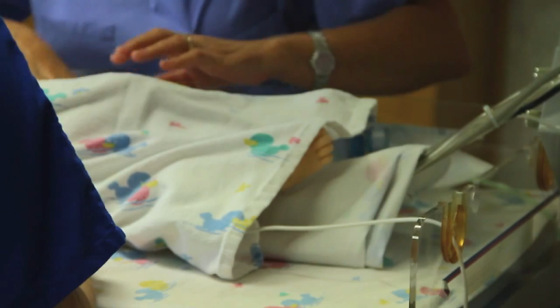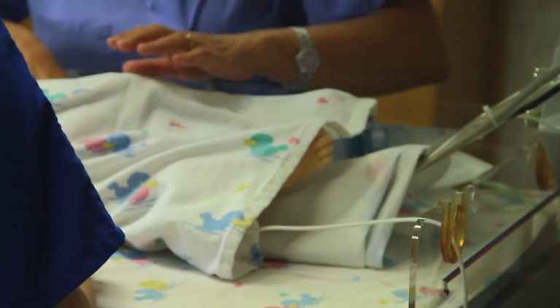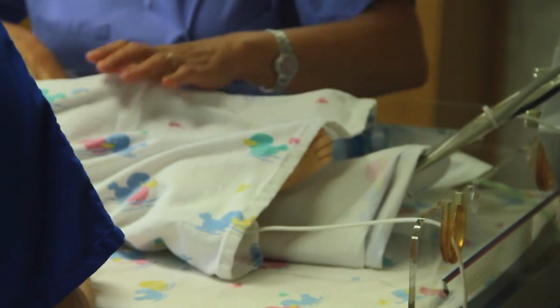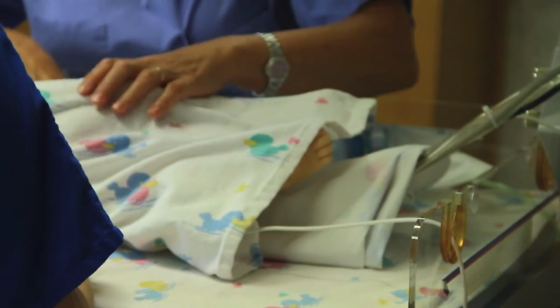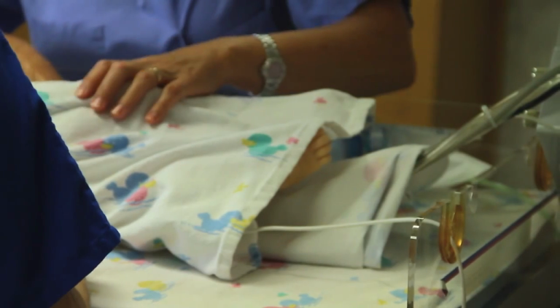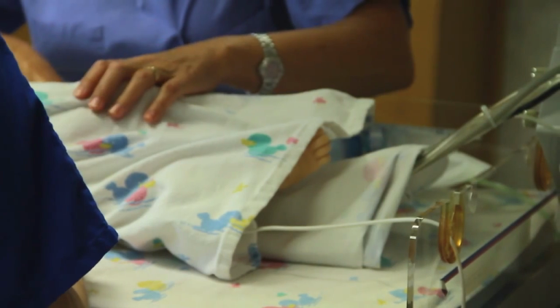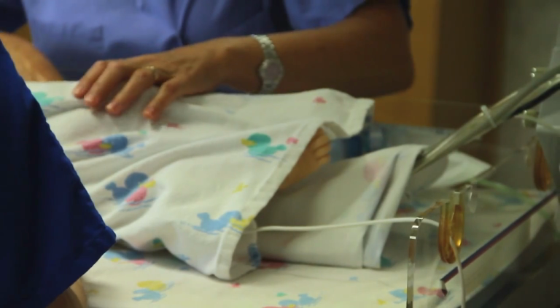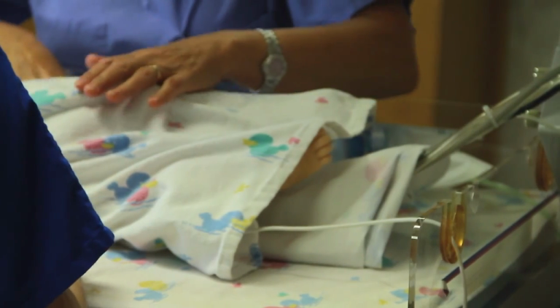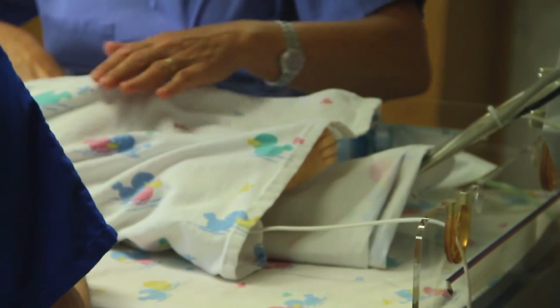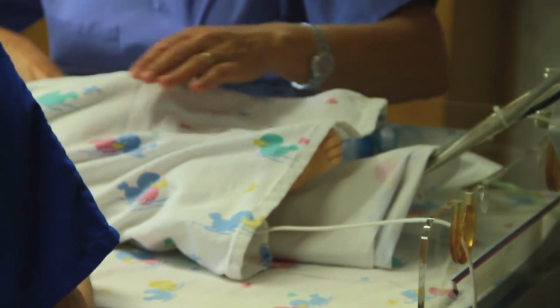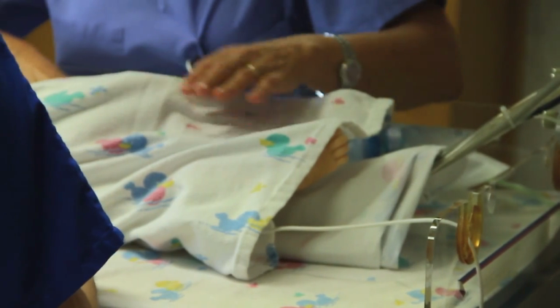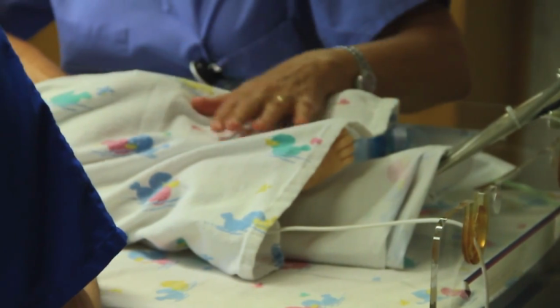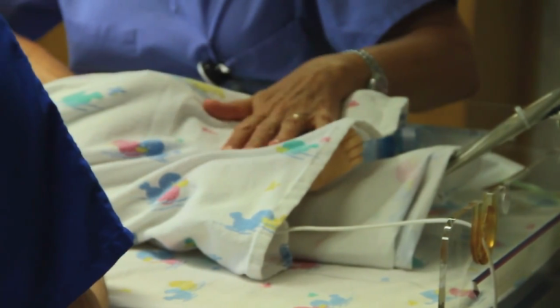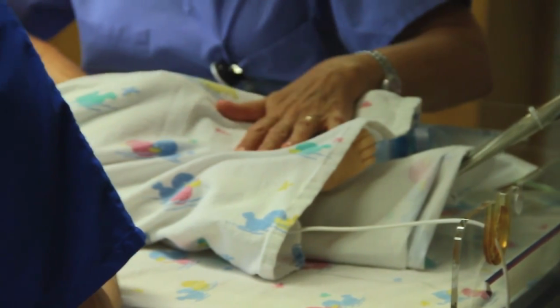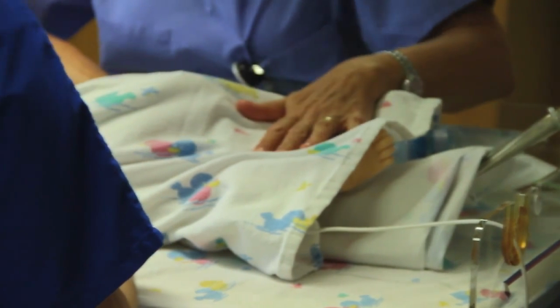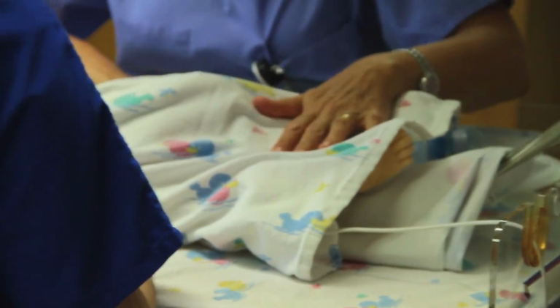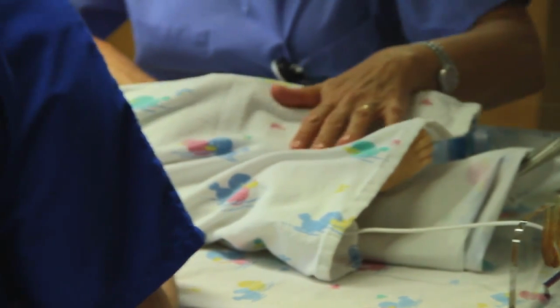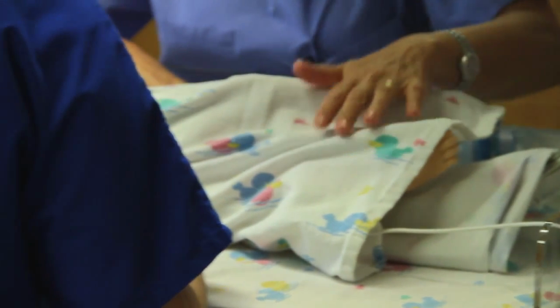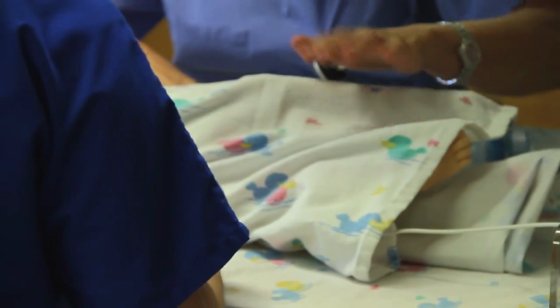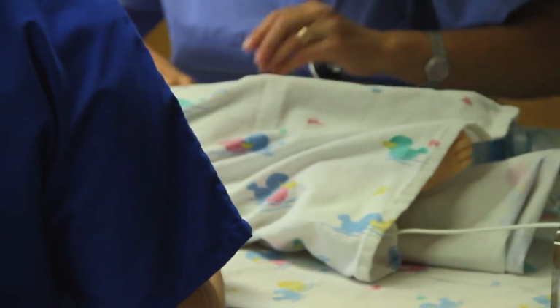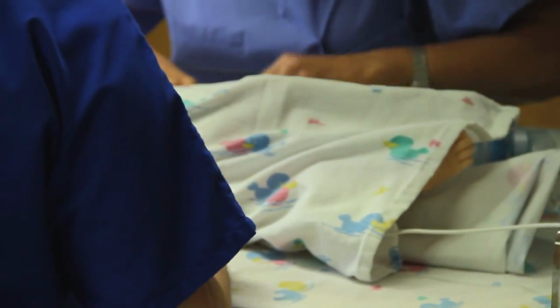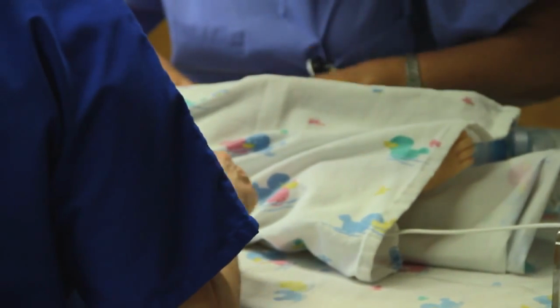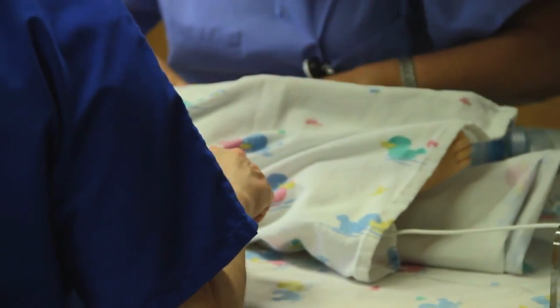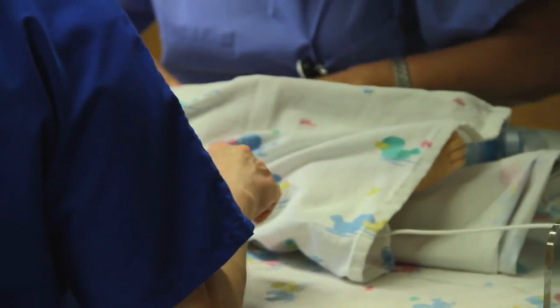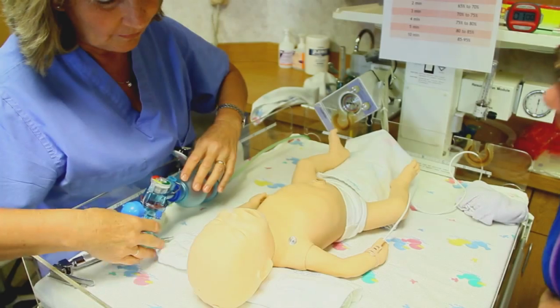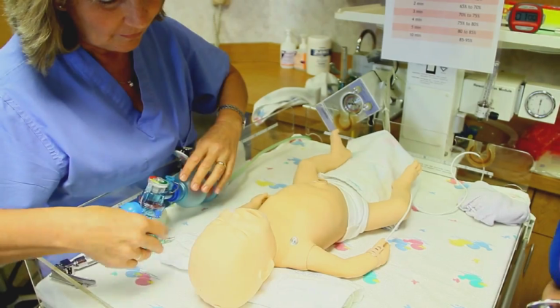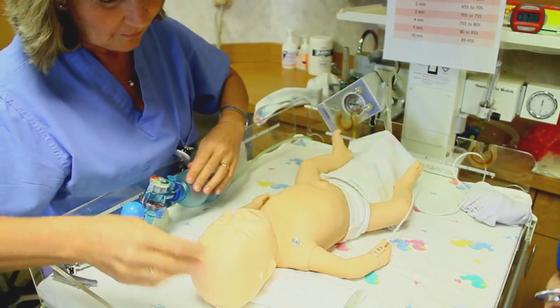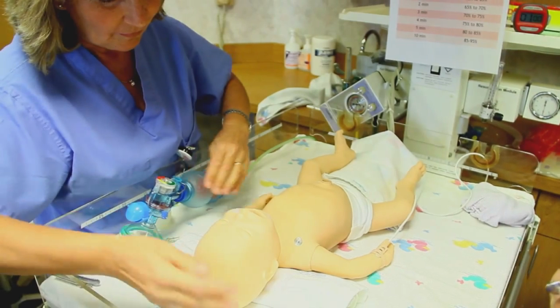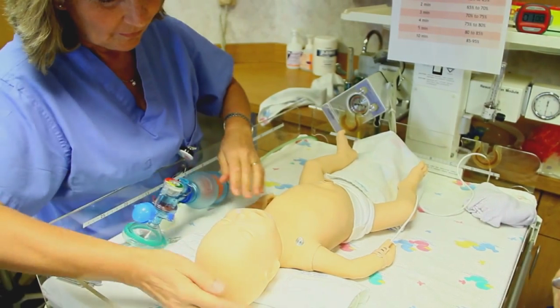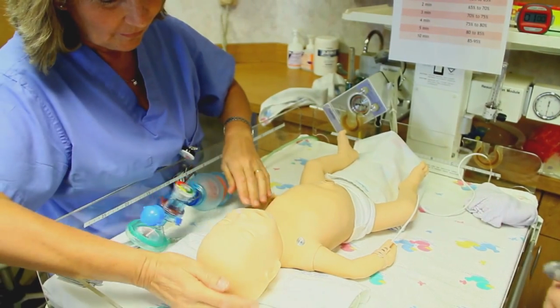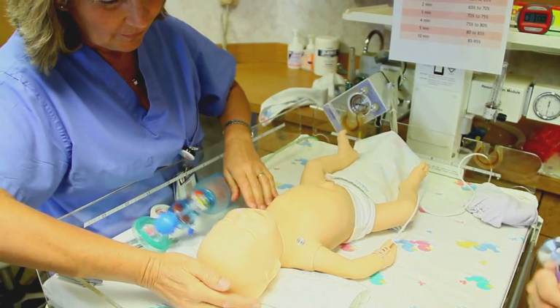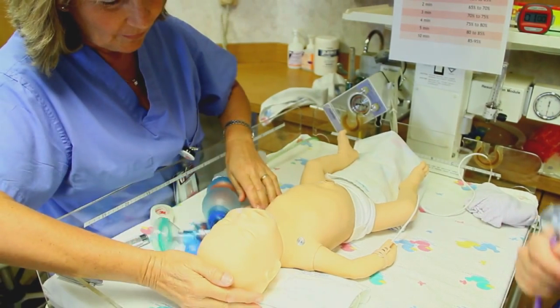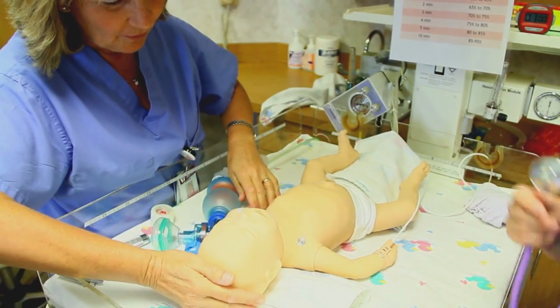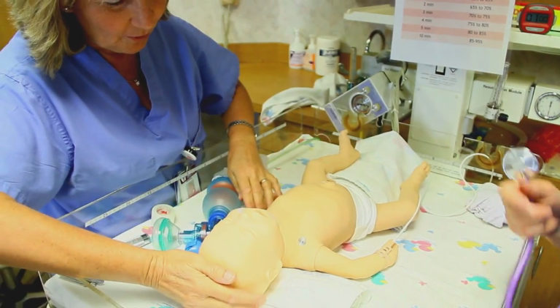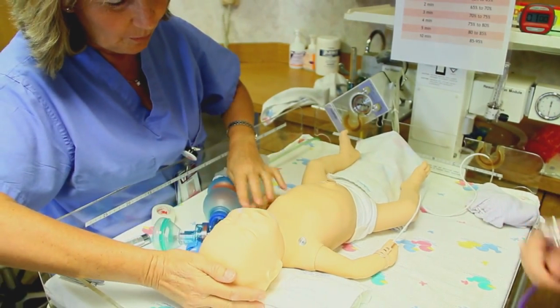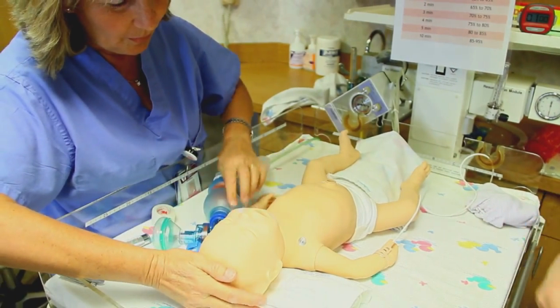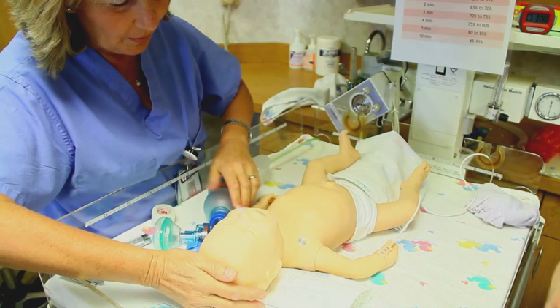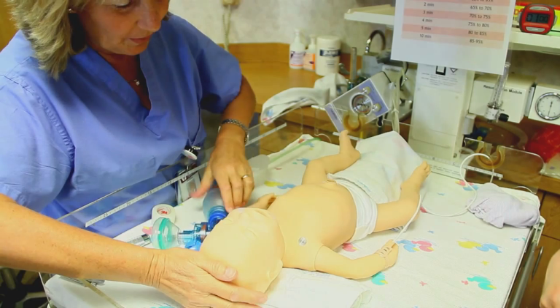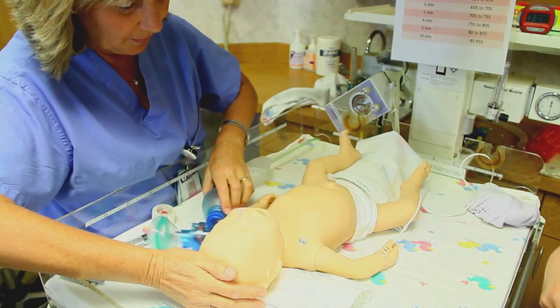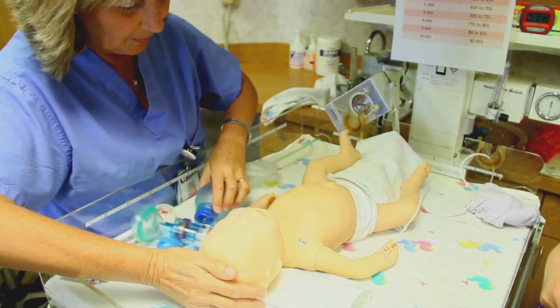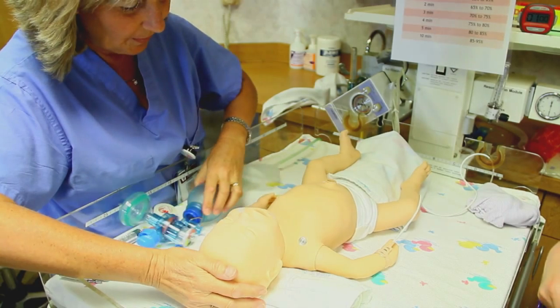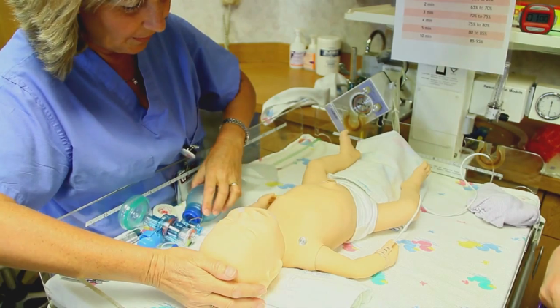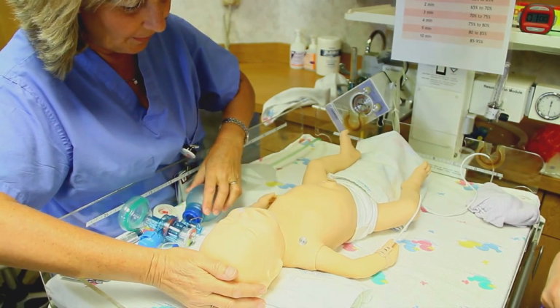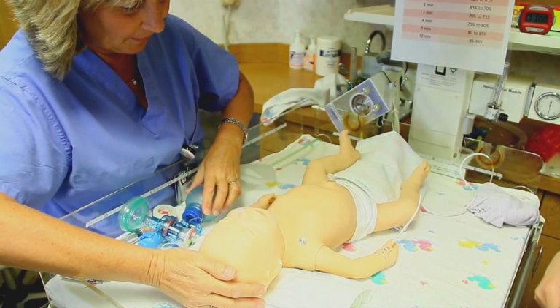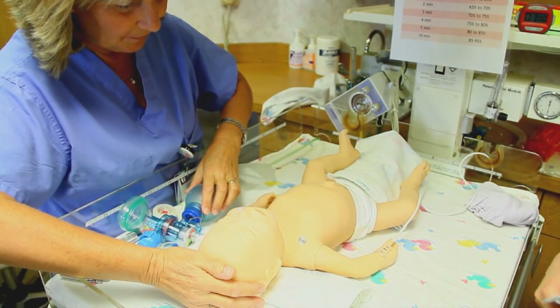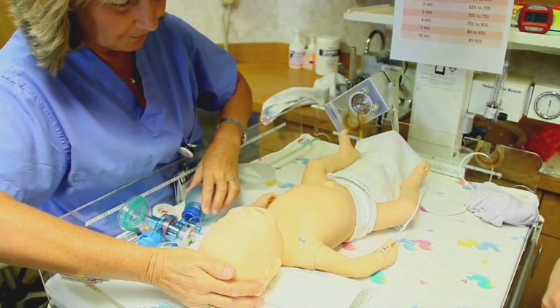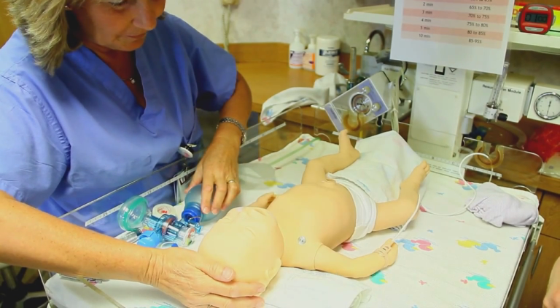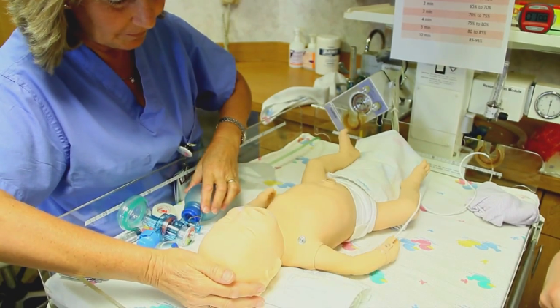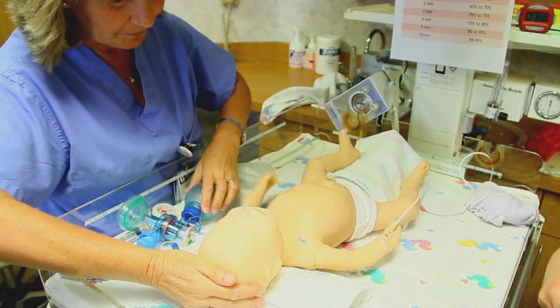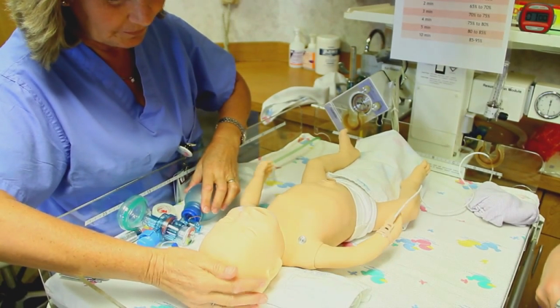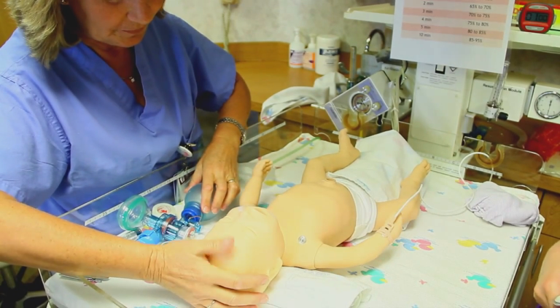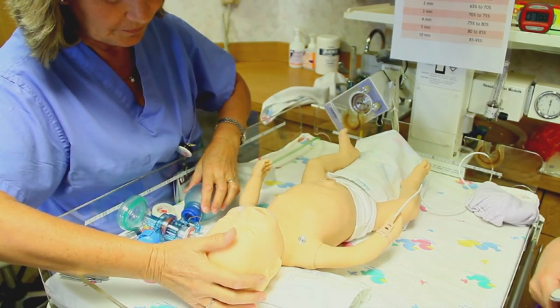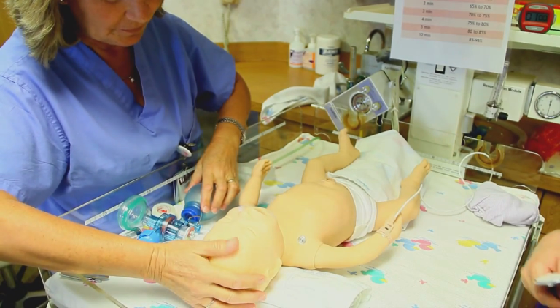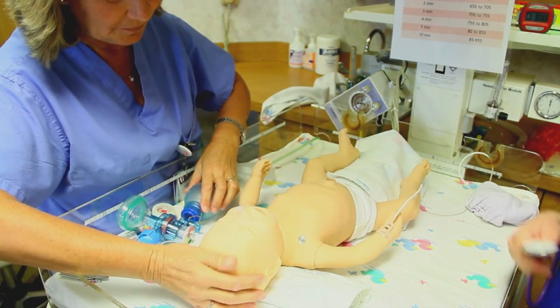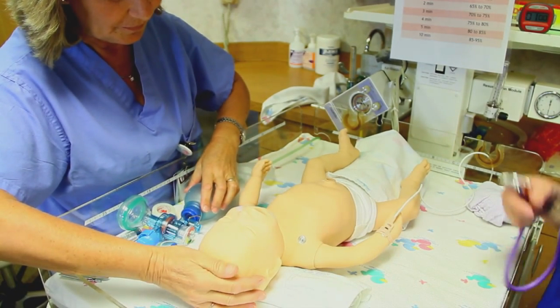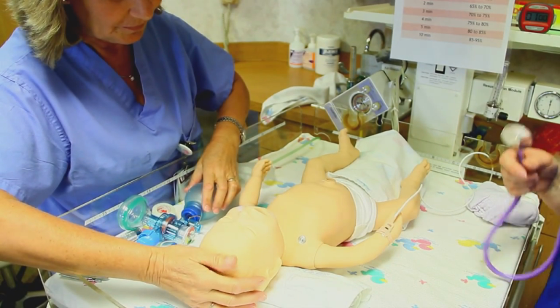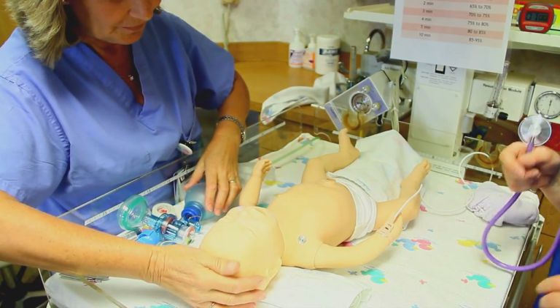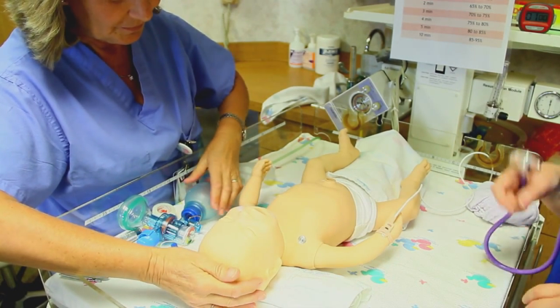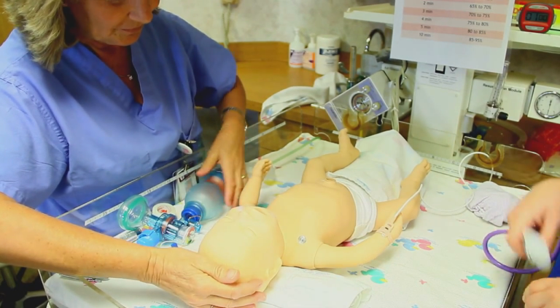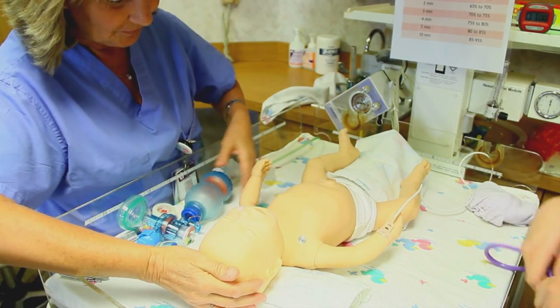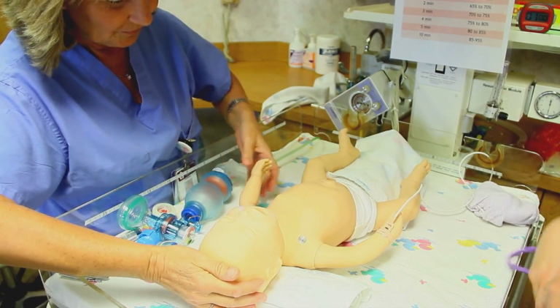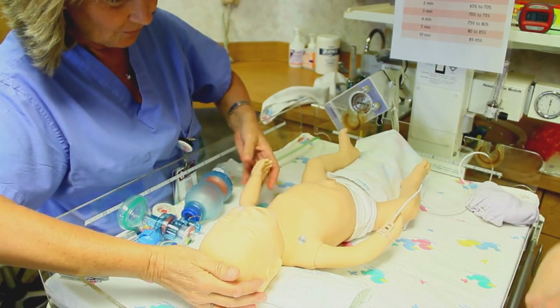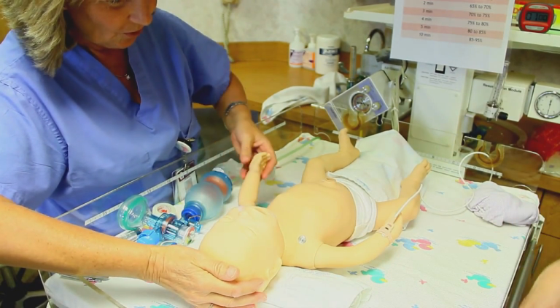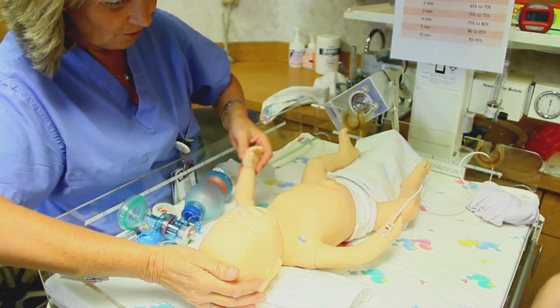In the years past, nurses were trained in classrooms and then applied their learning as they took care of their real patients.